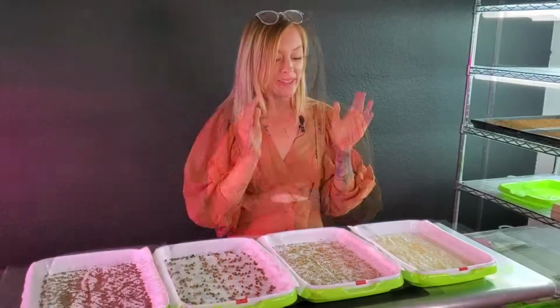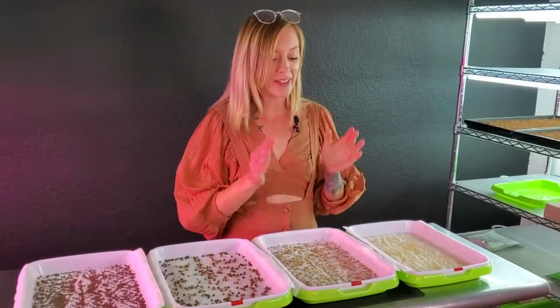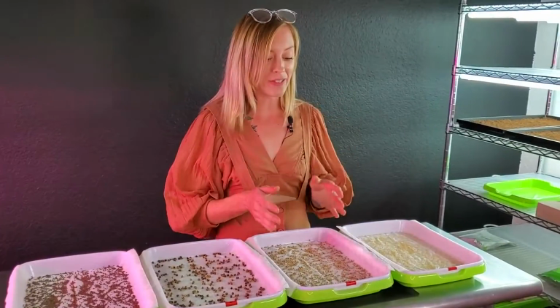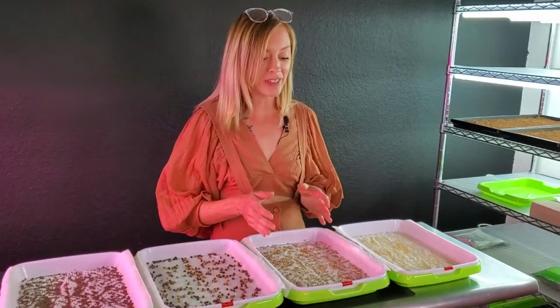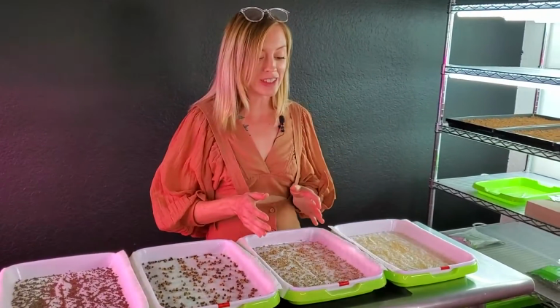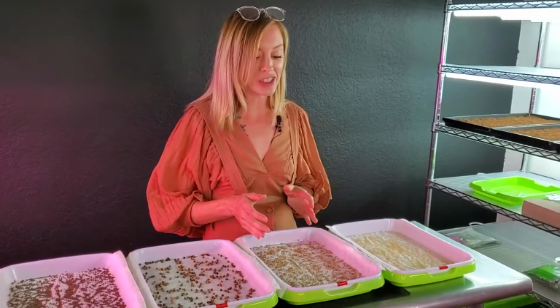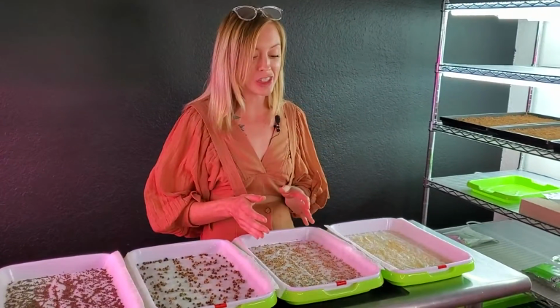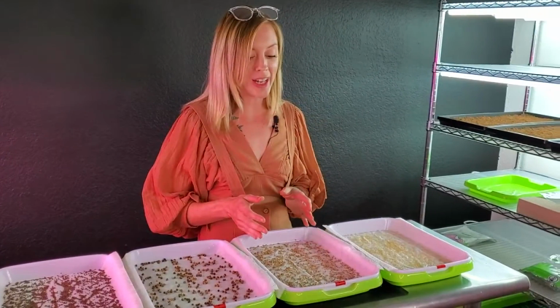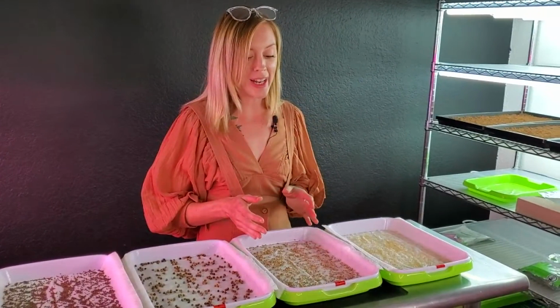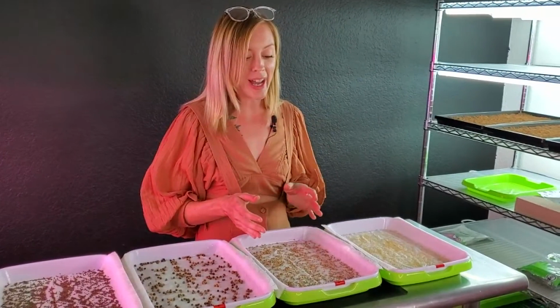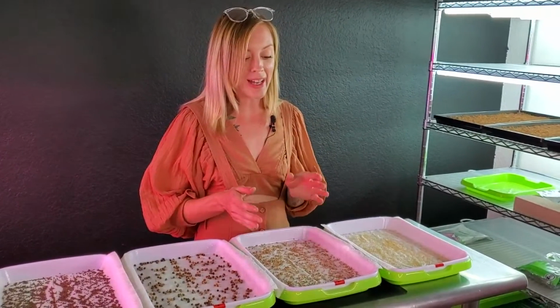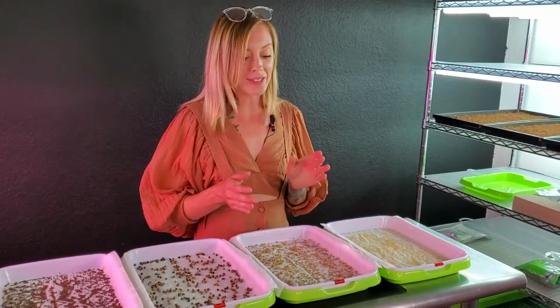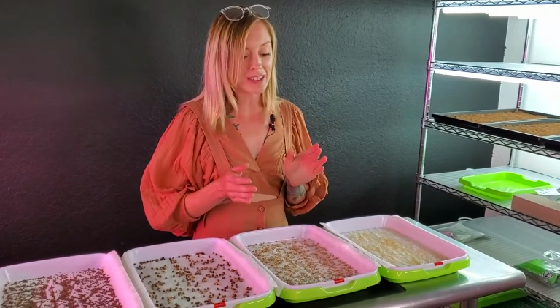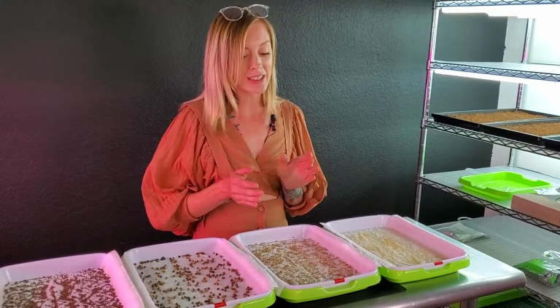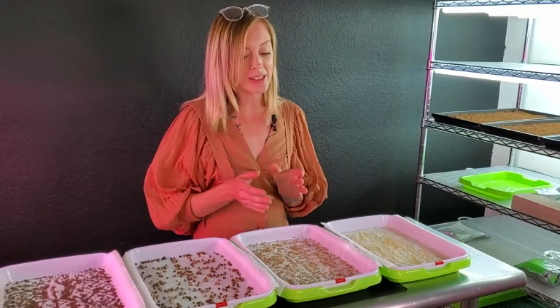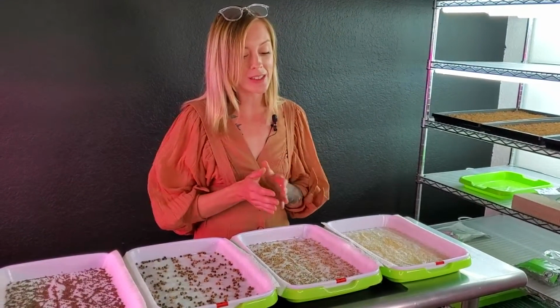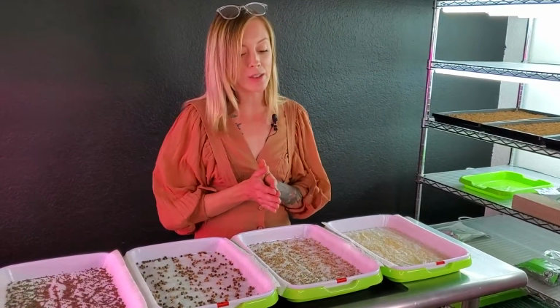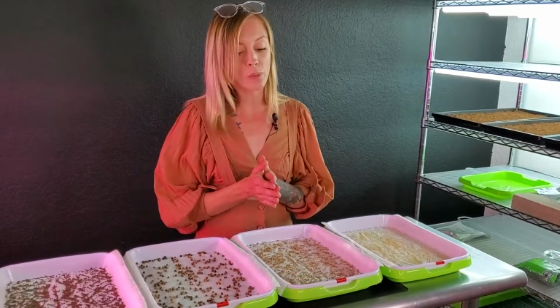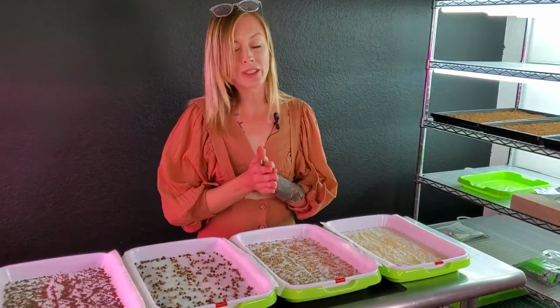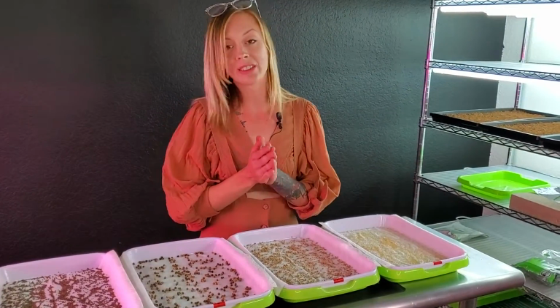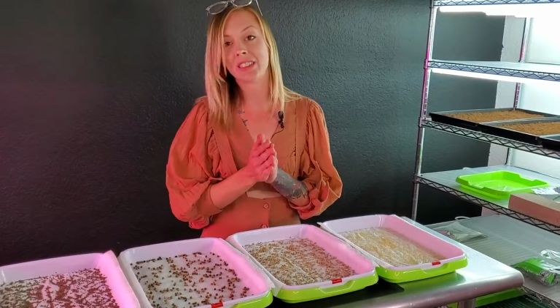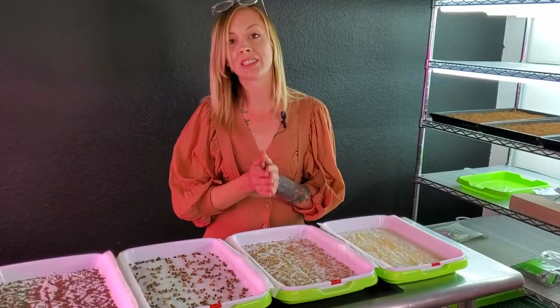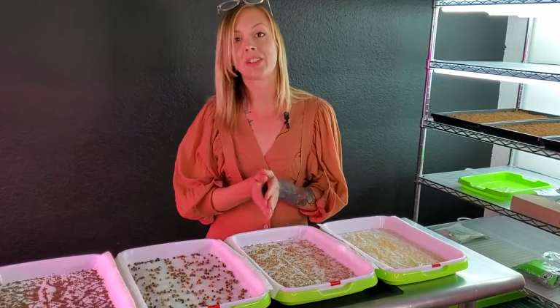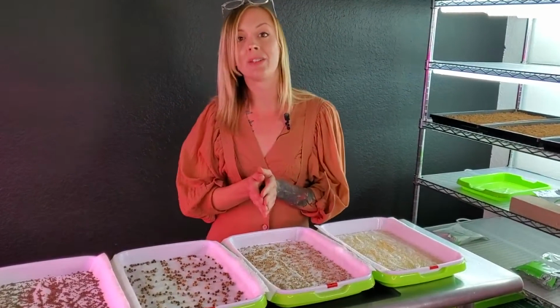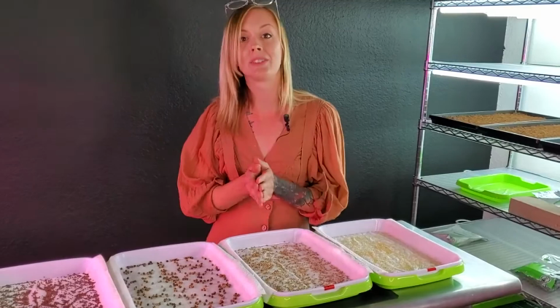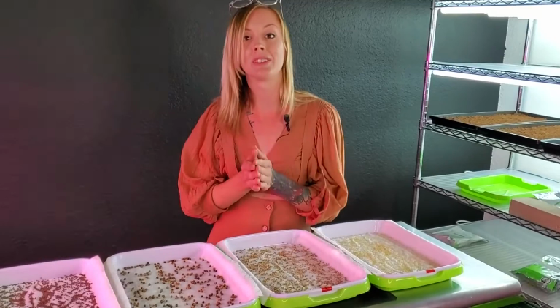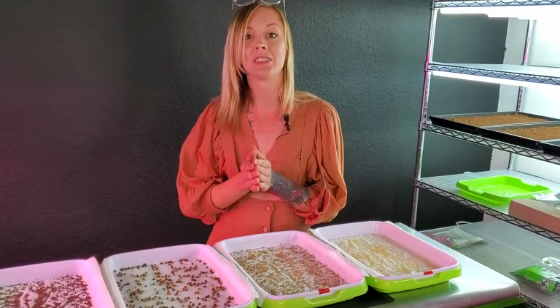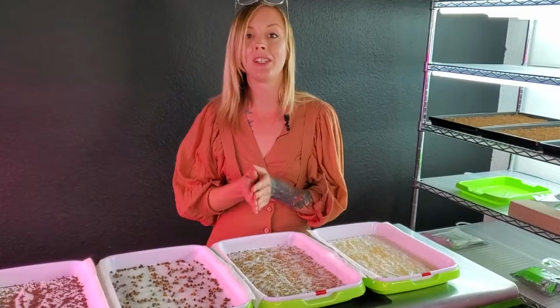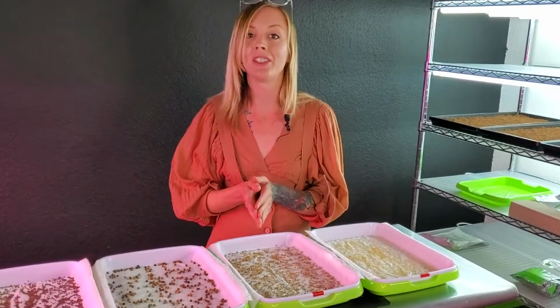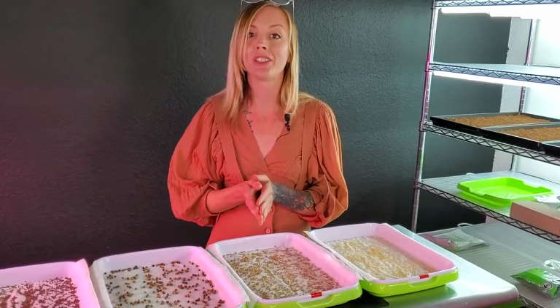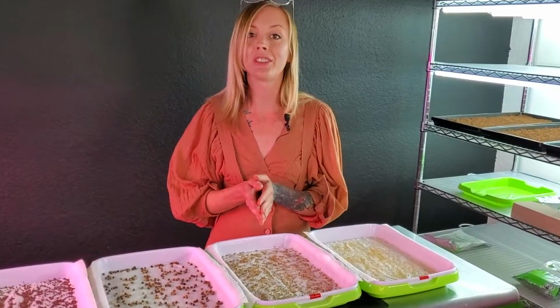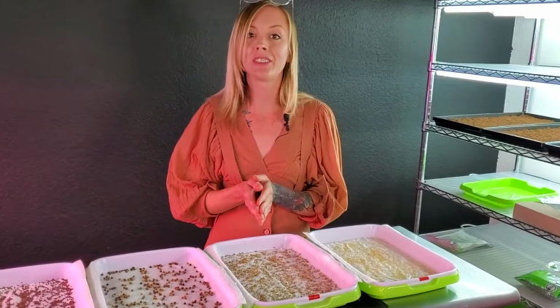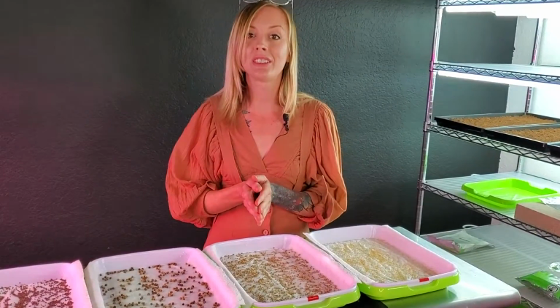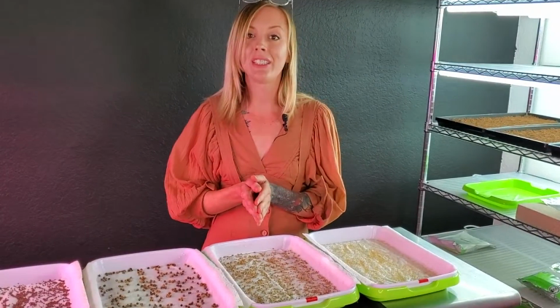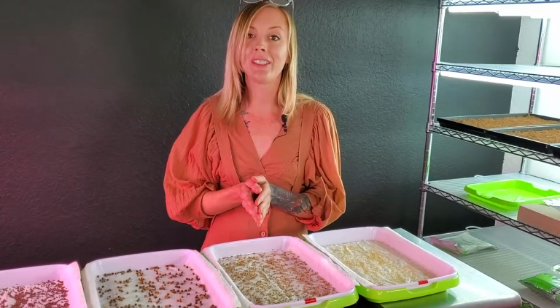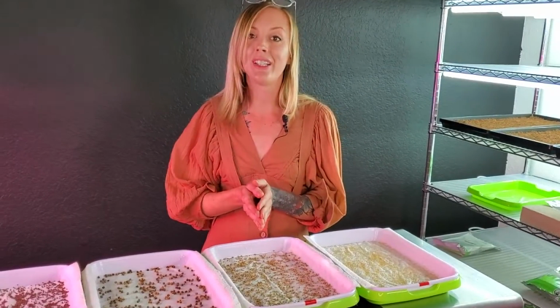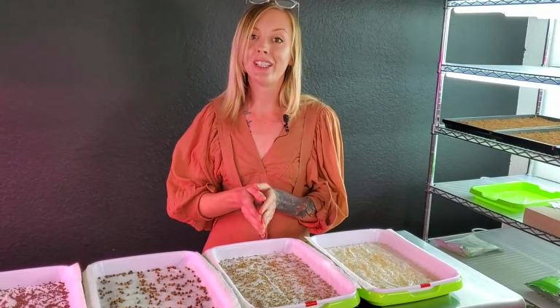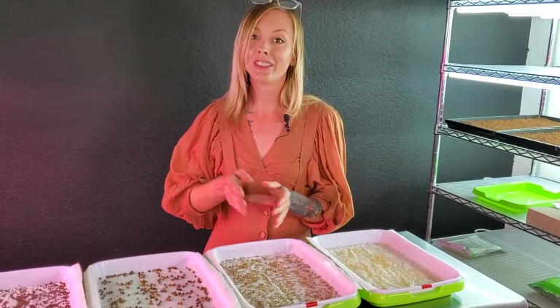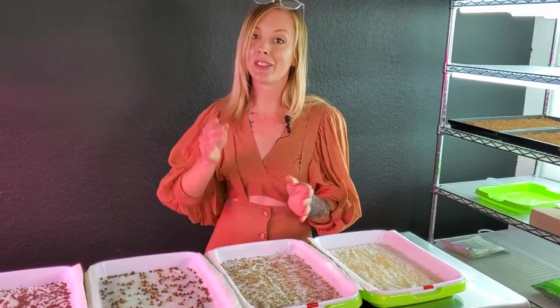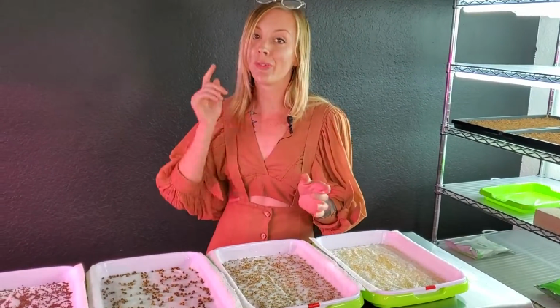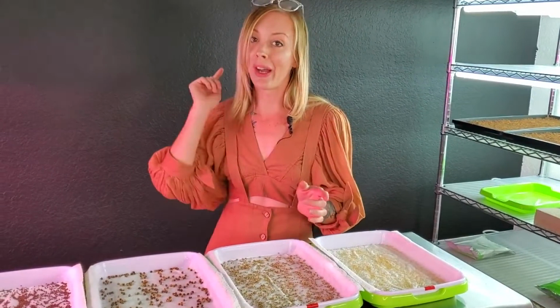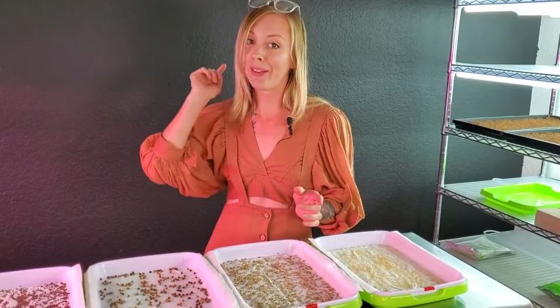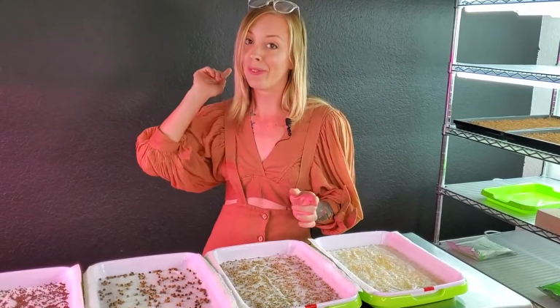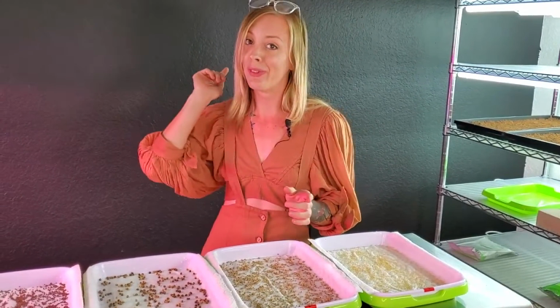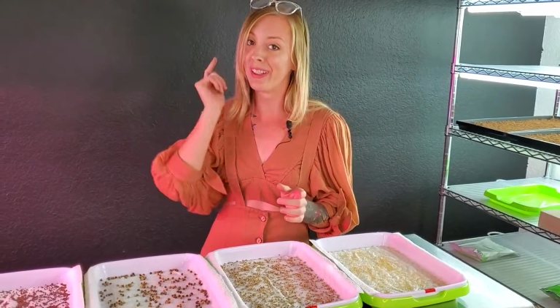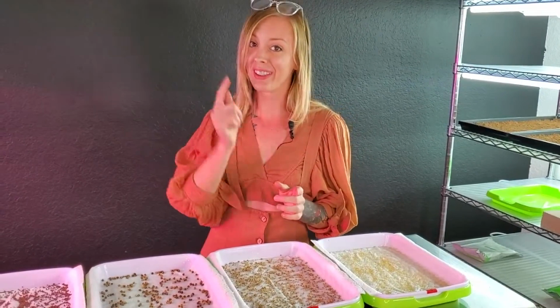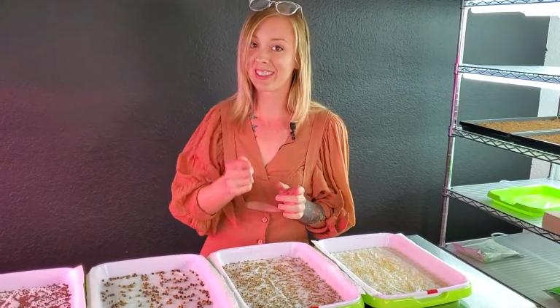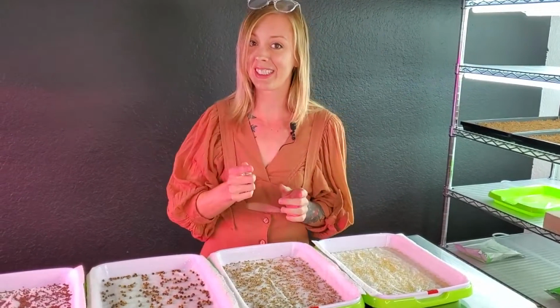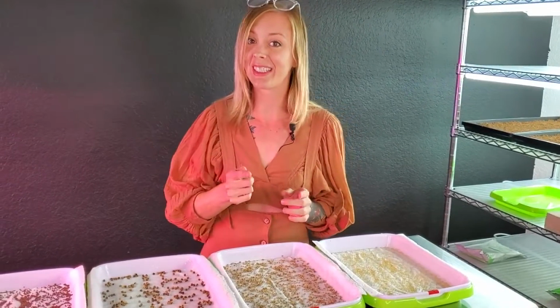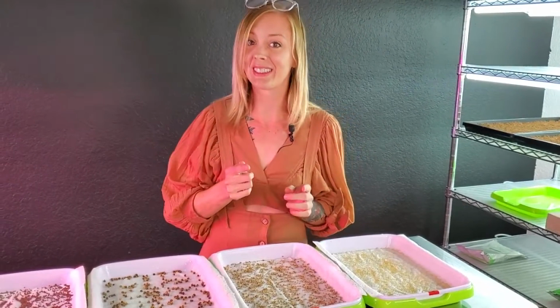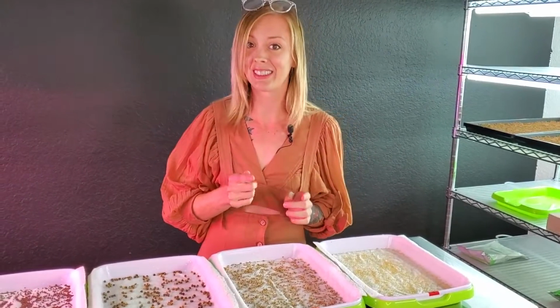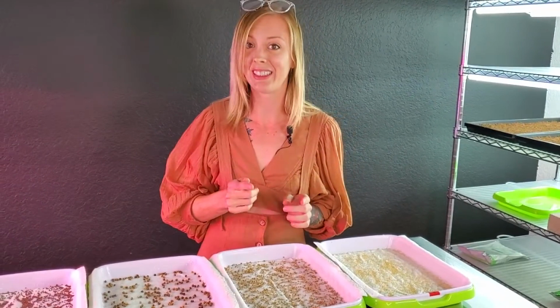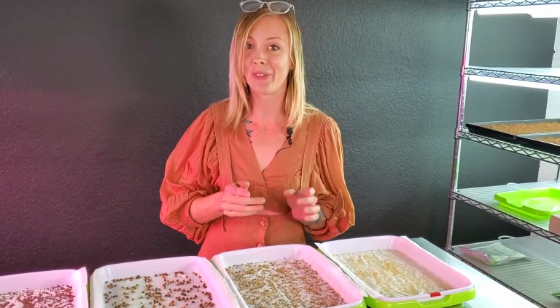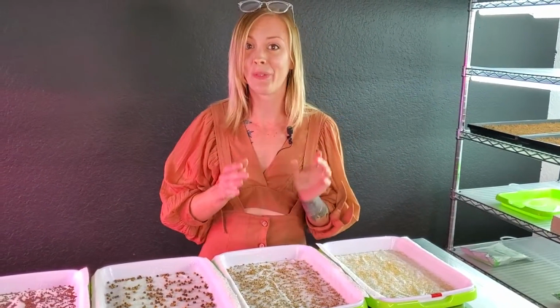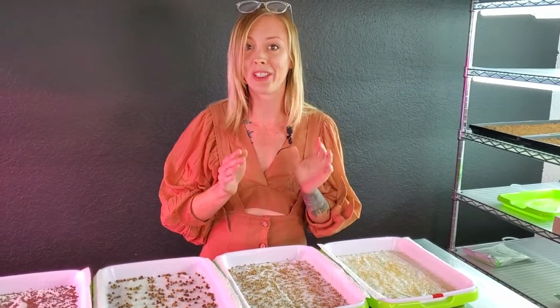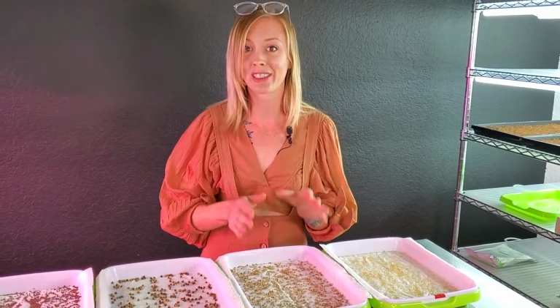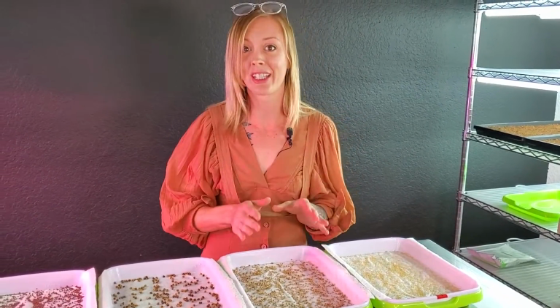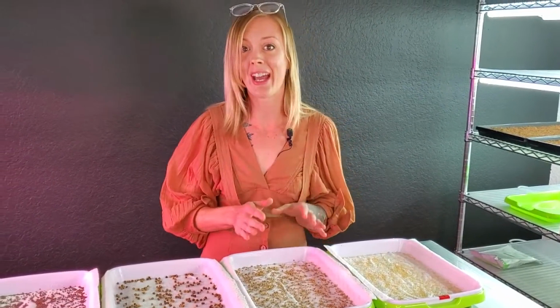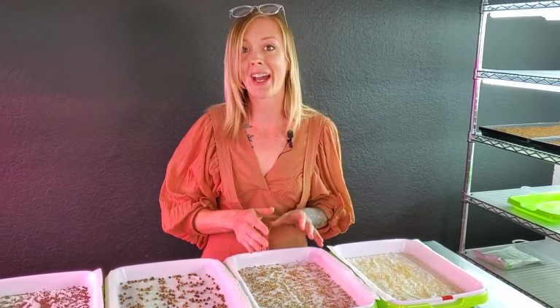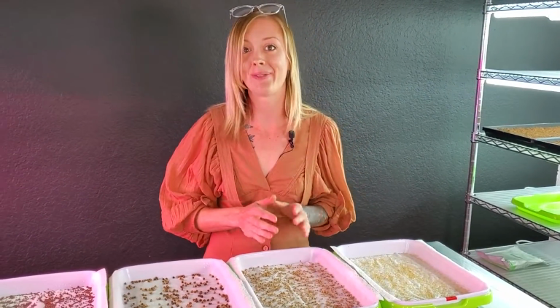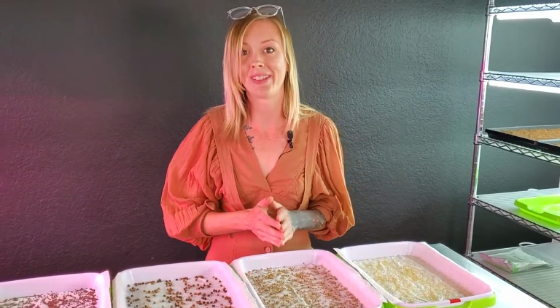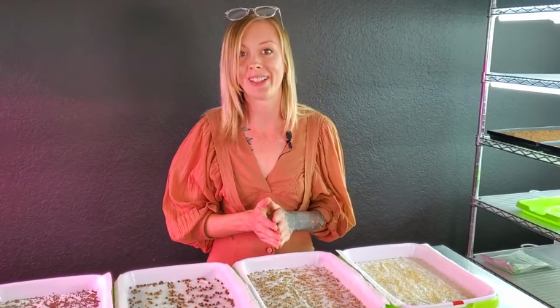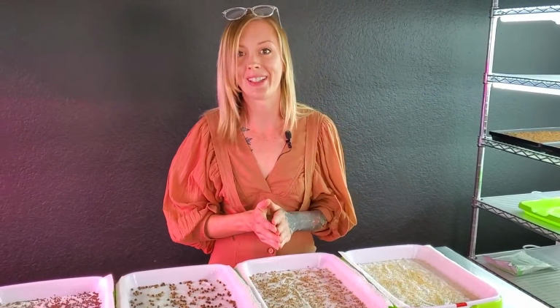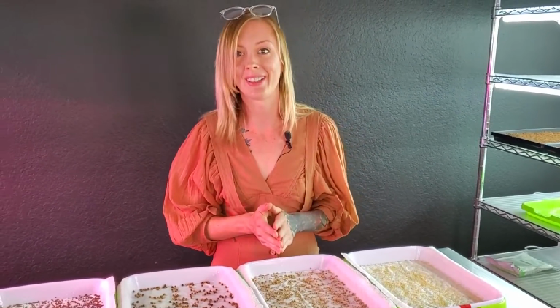For this tray, I have seeded it with six grams of cilantro seed. So I'm really excited to see what's going to happen here.